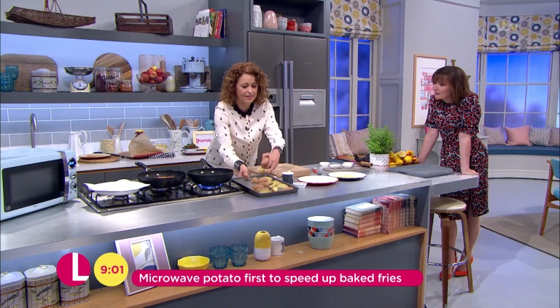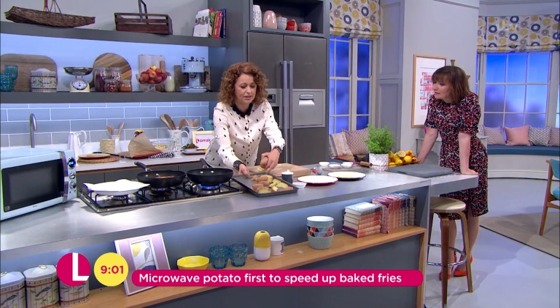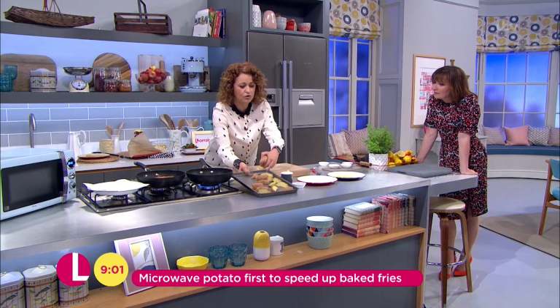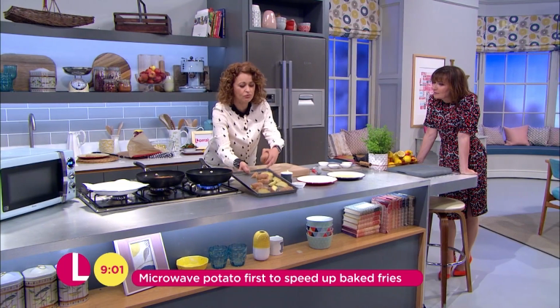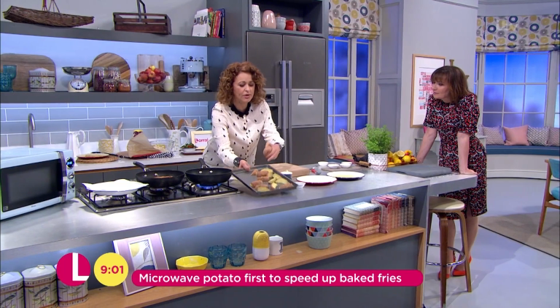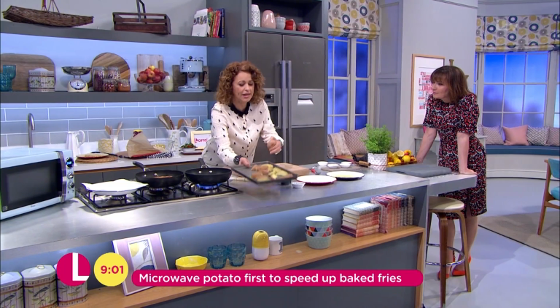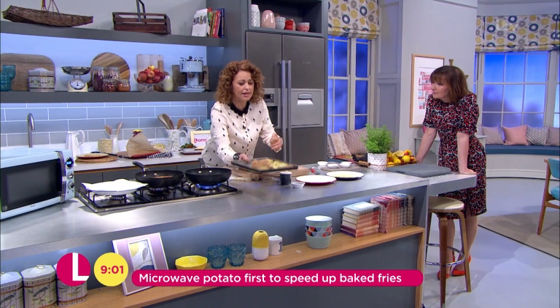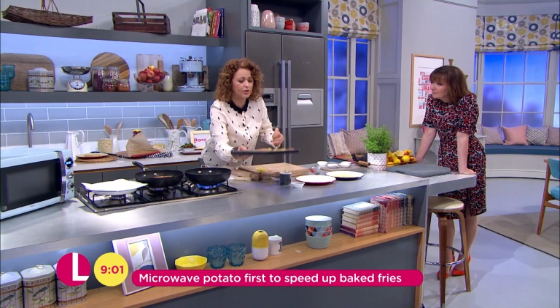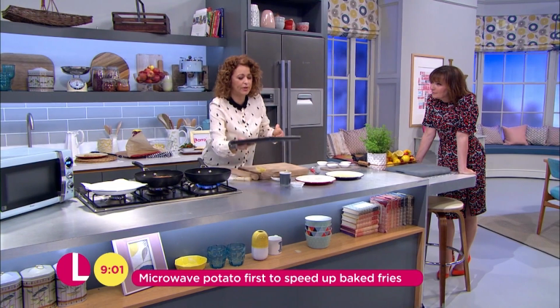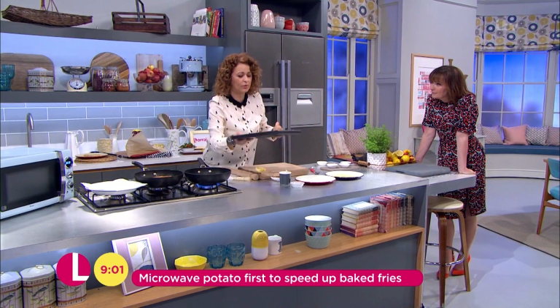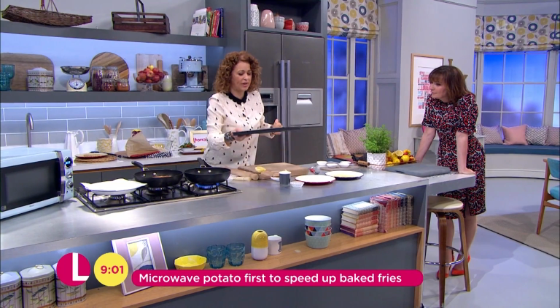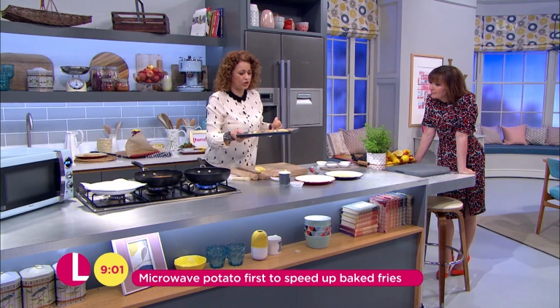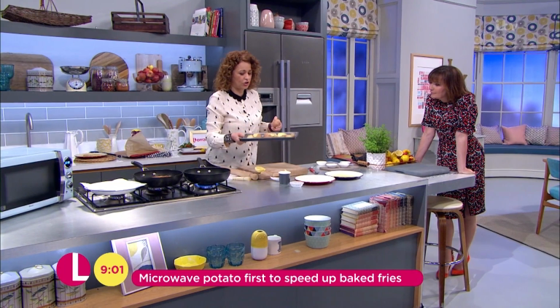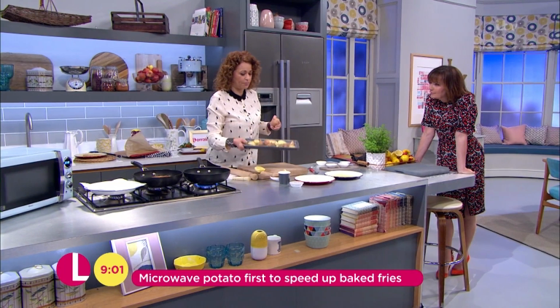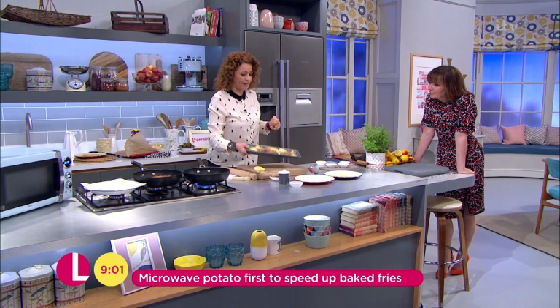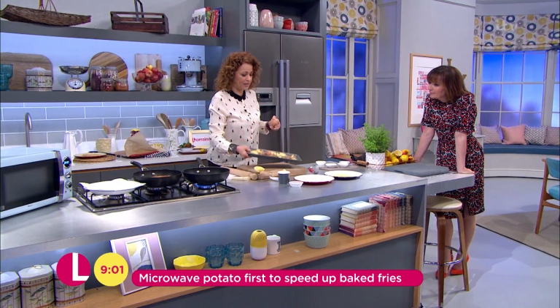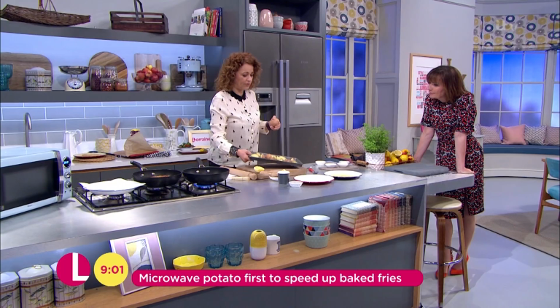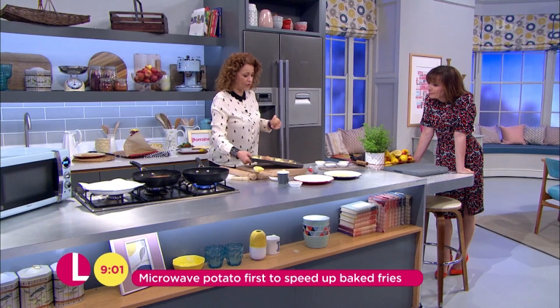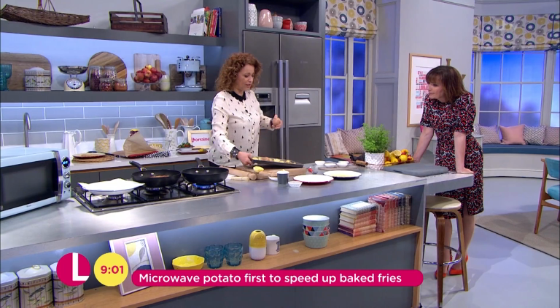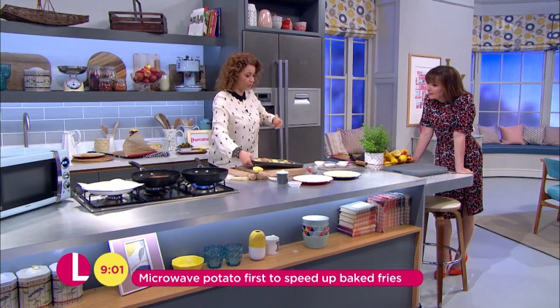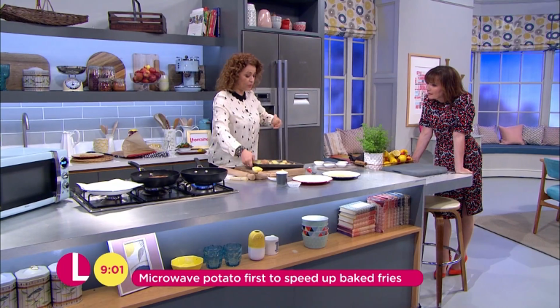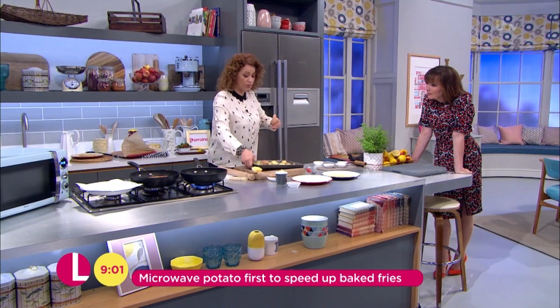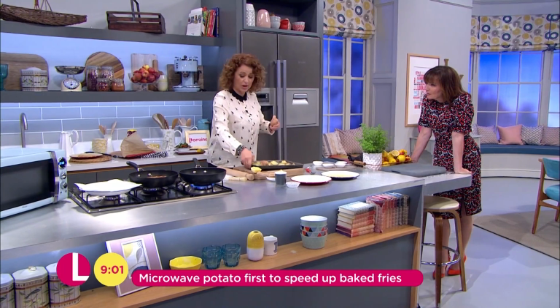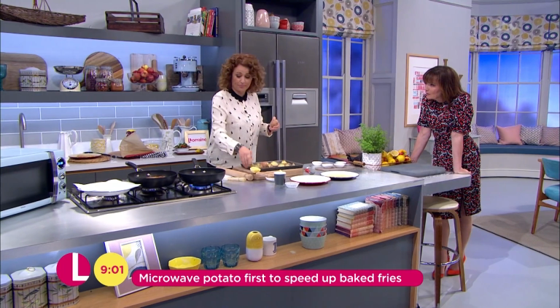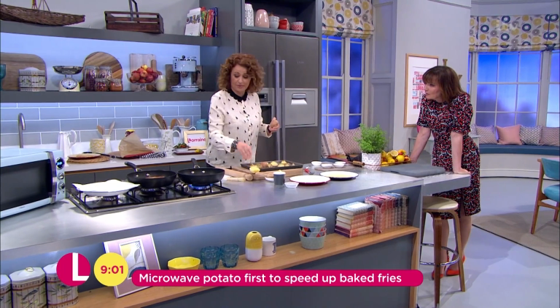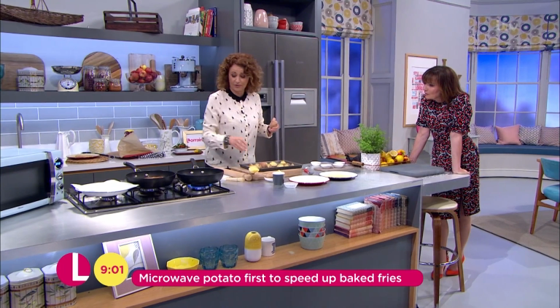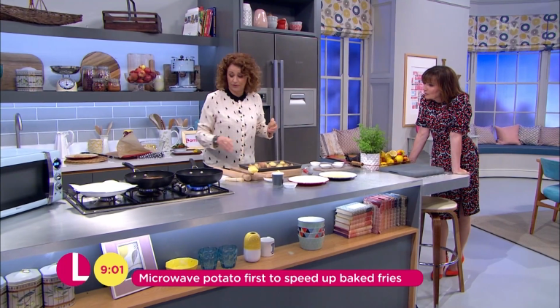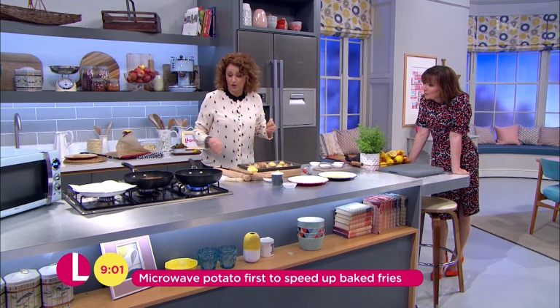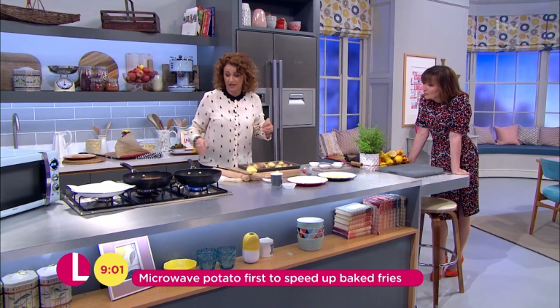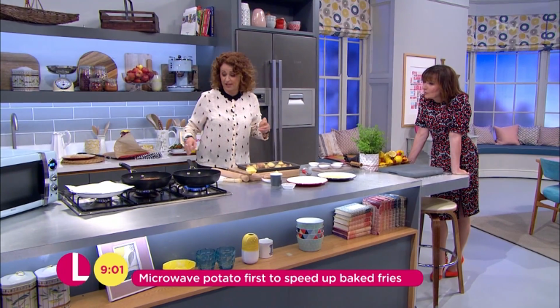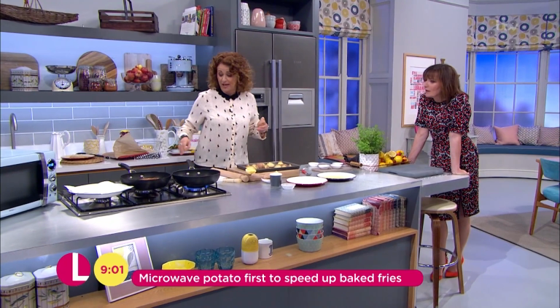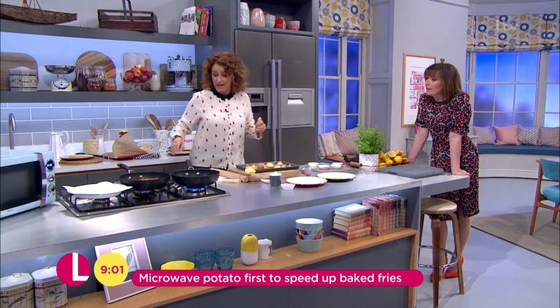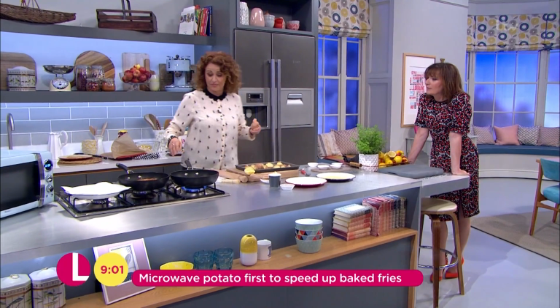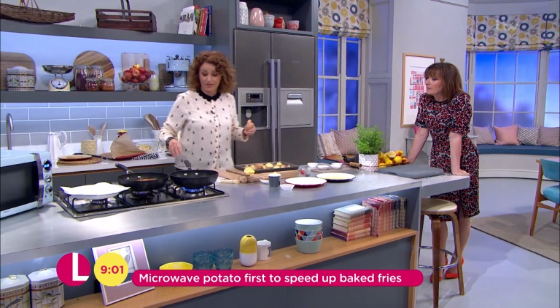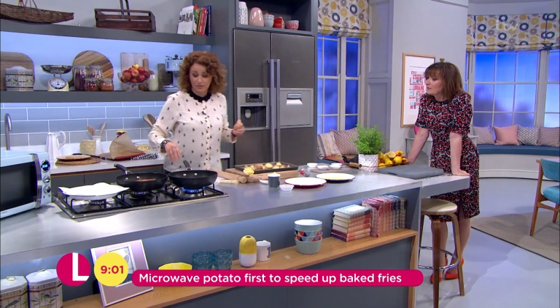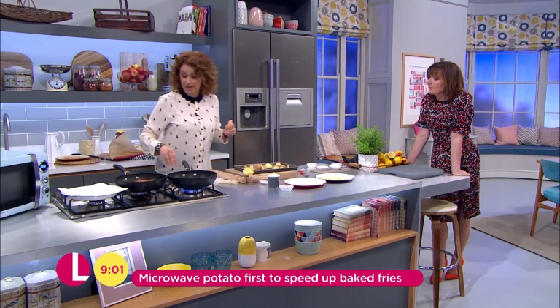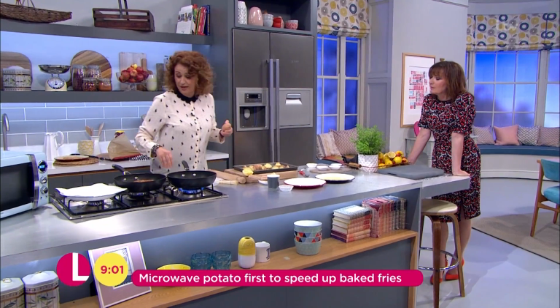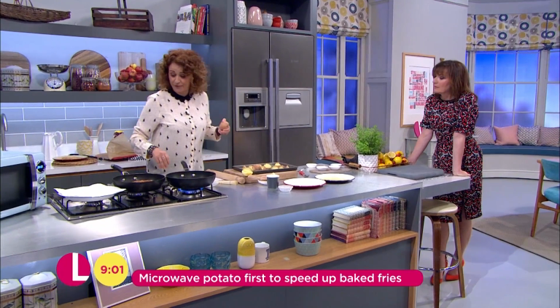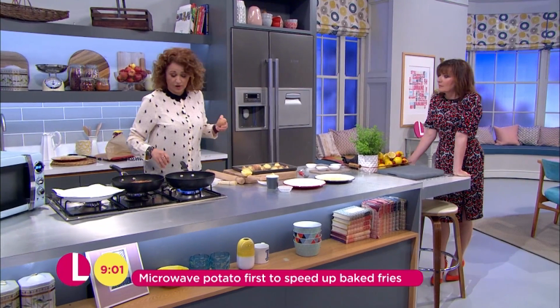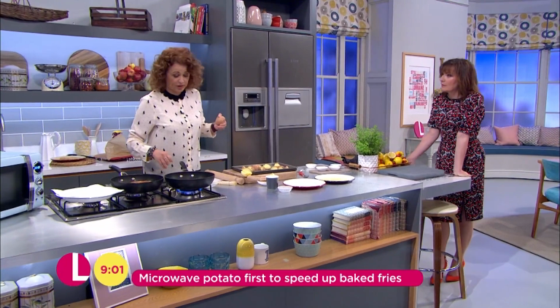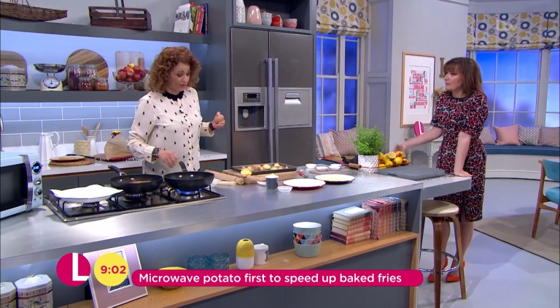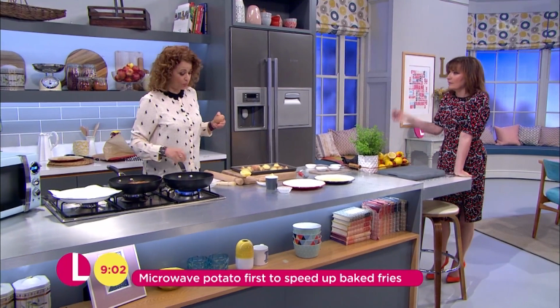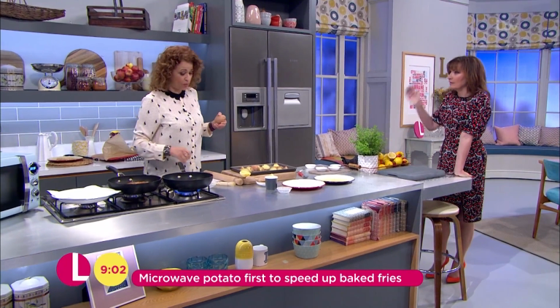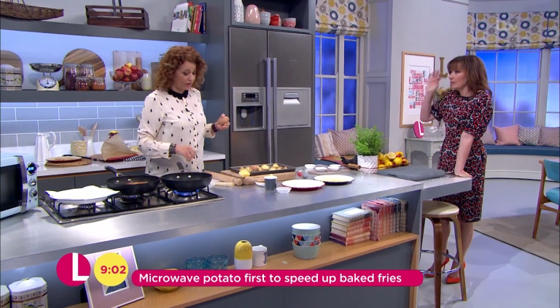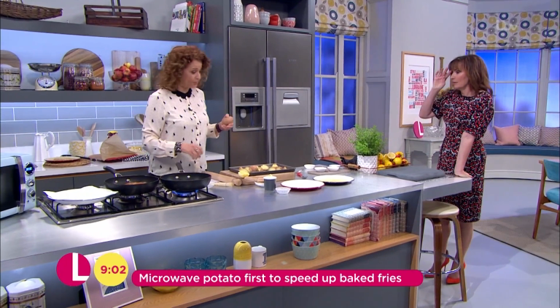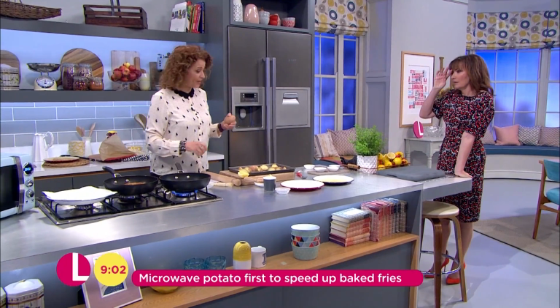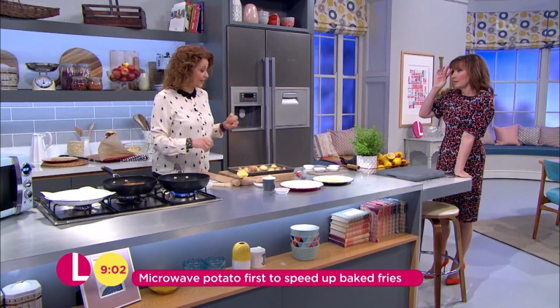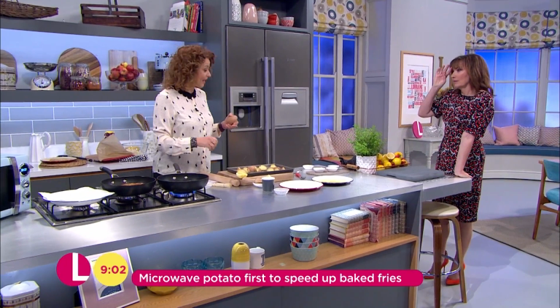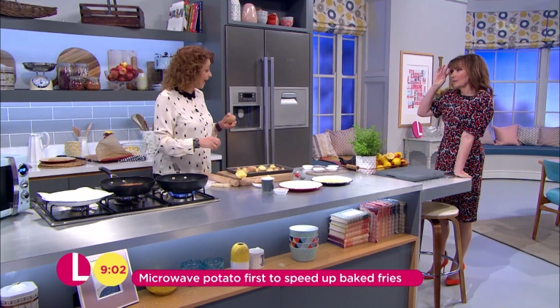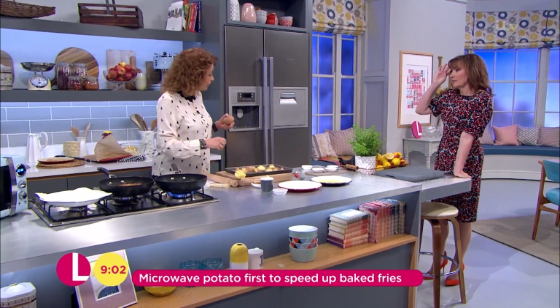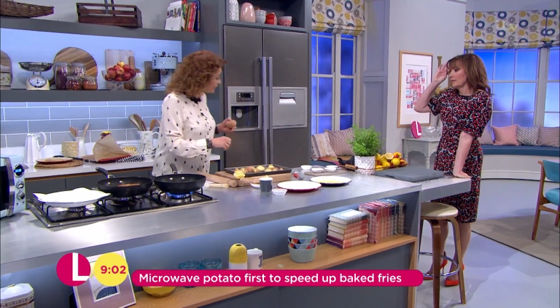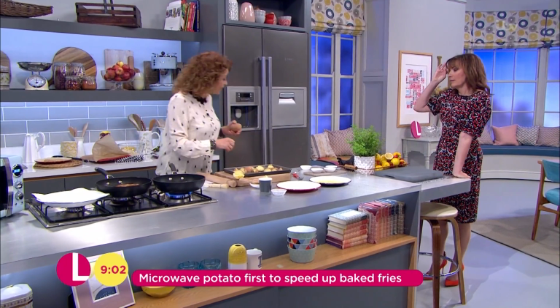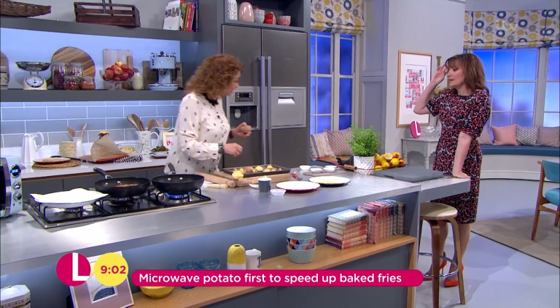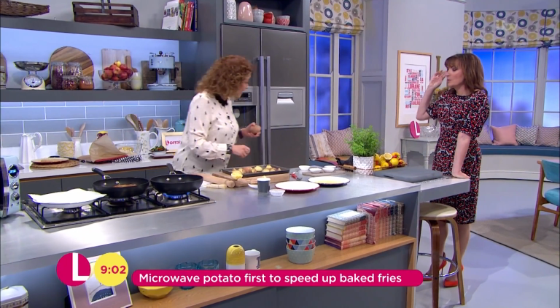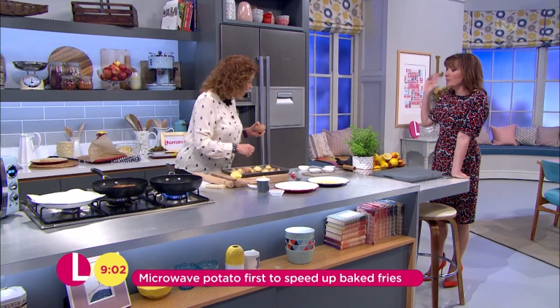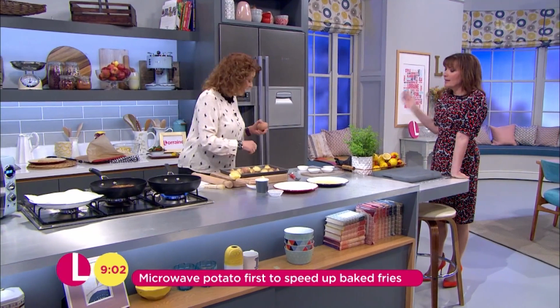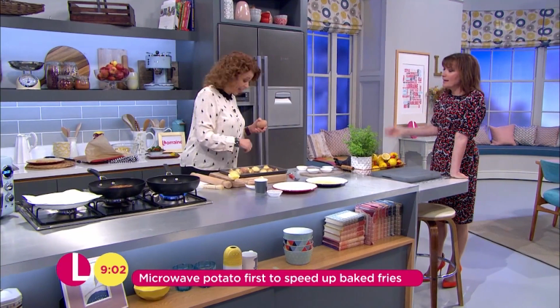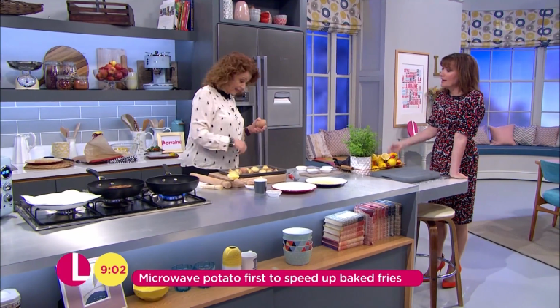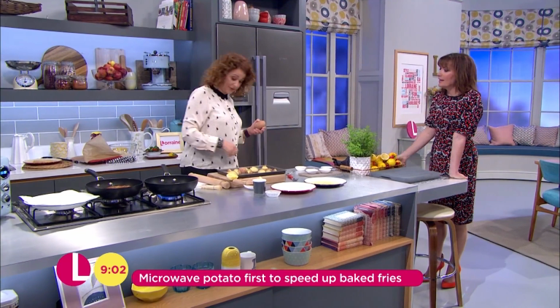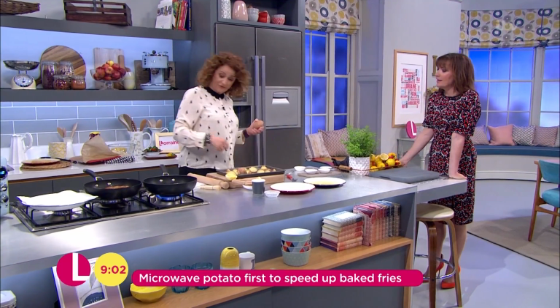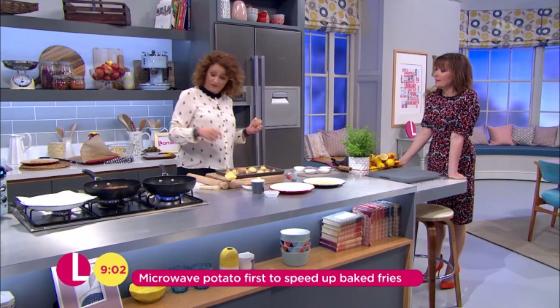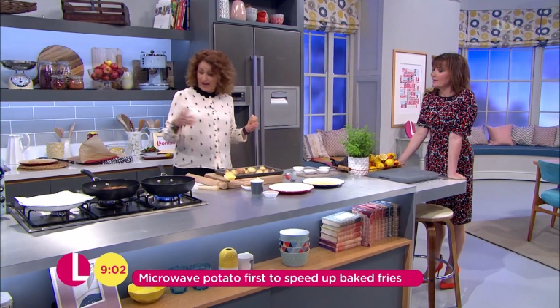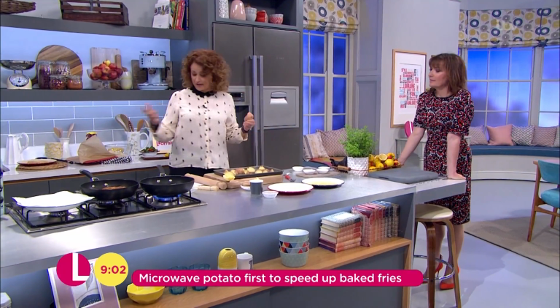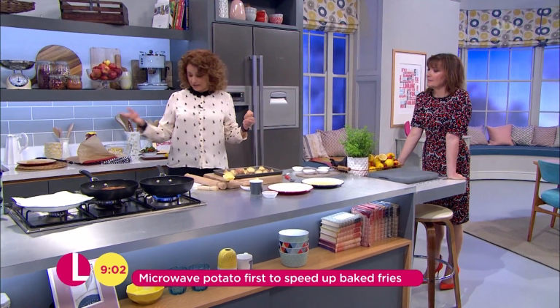This is a really quick way to do baked fries. We all like baked fries. It means we can have fries without worrying about the calories and the fat.